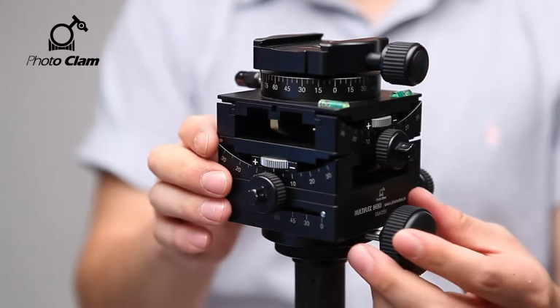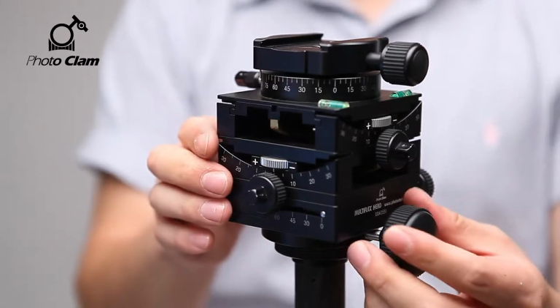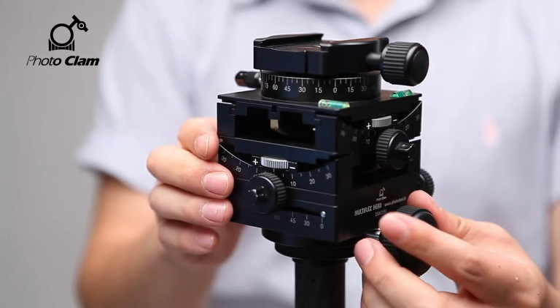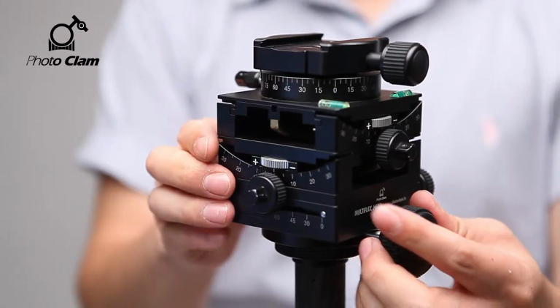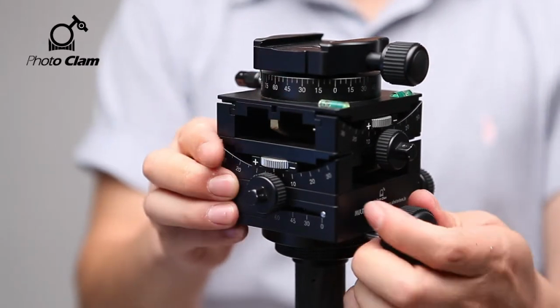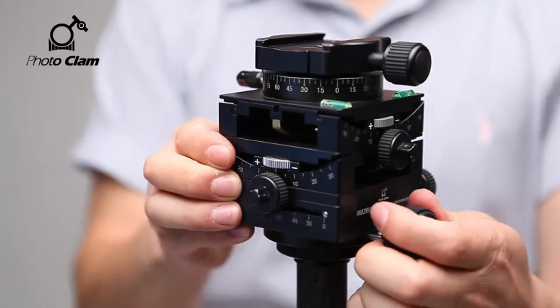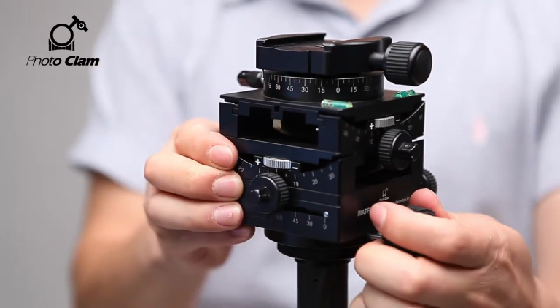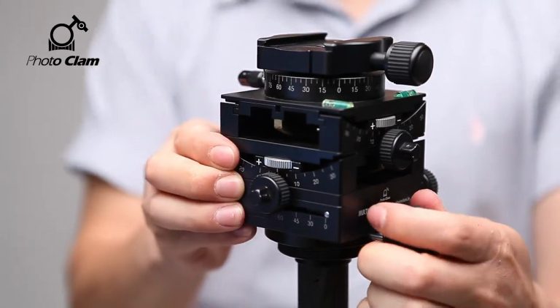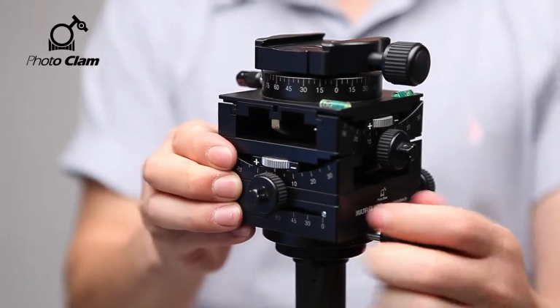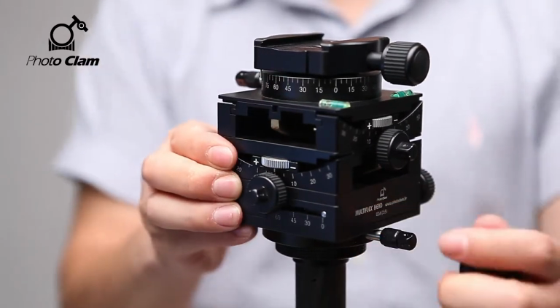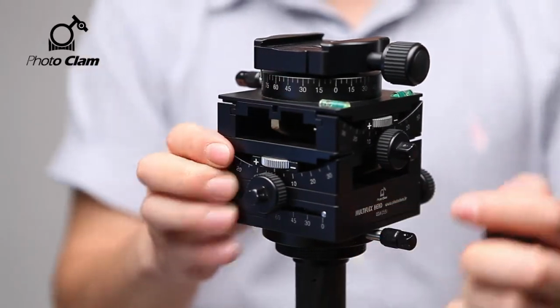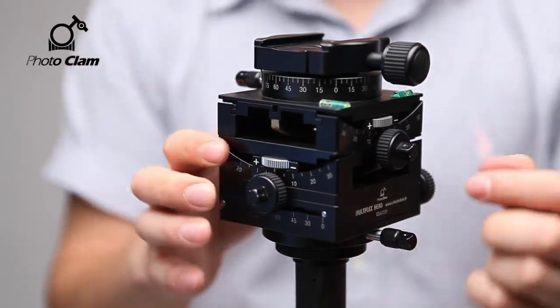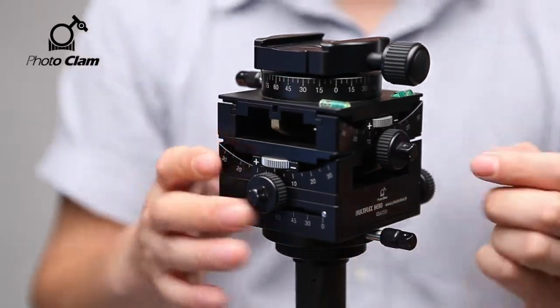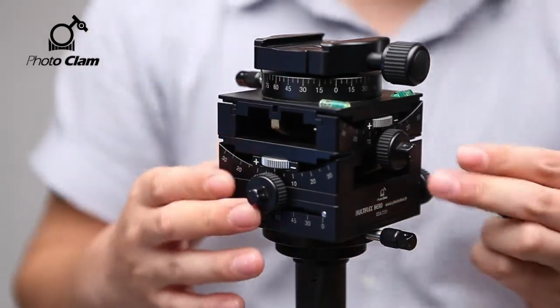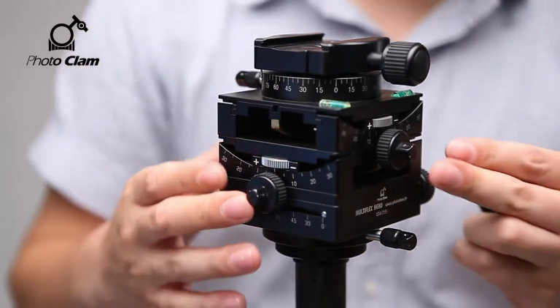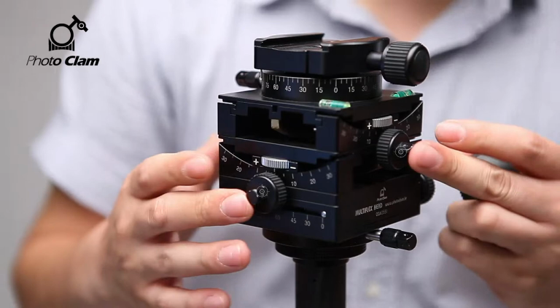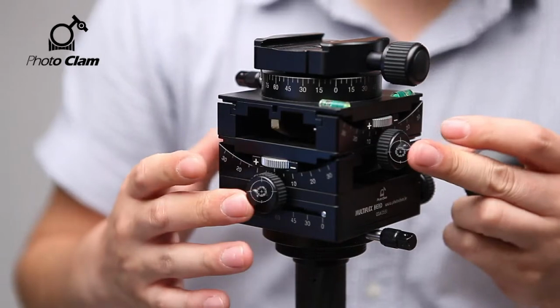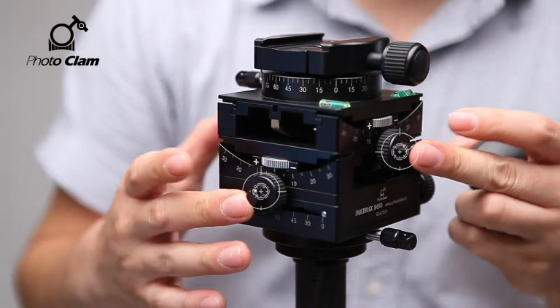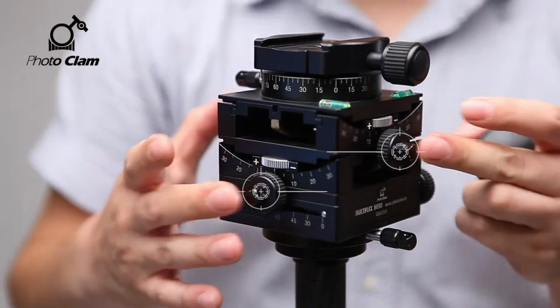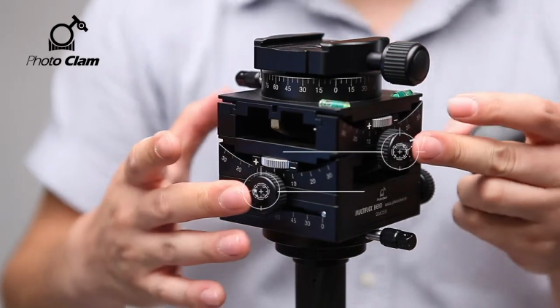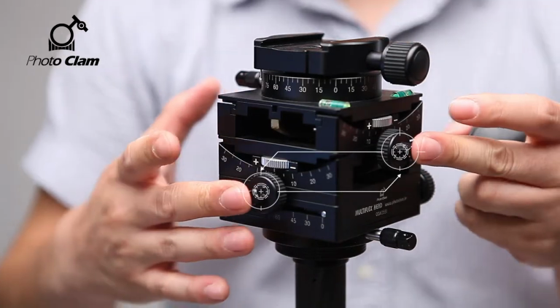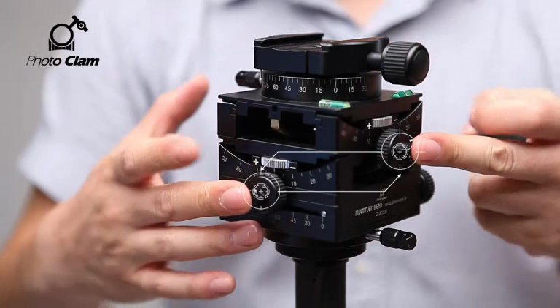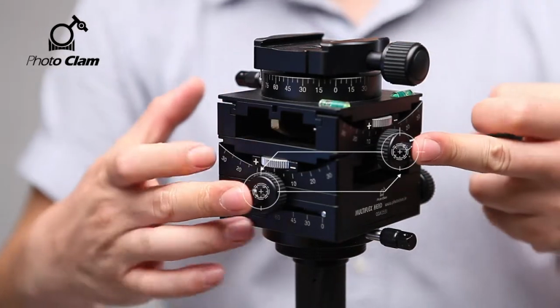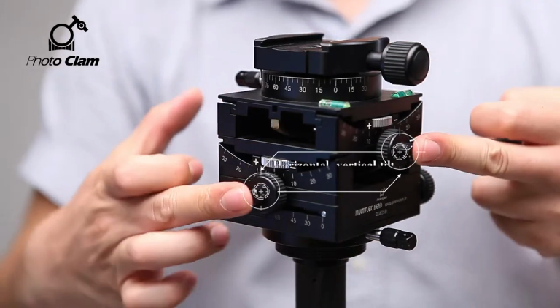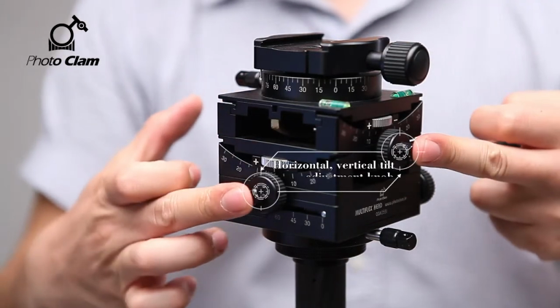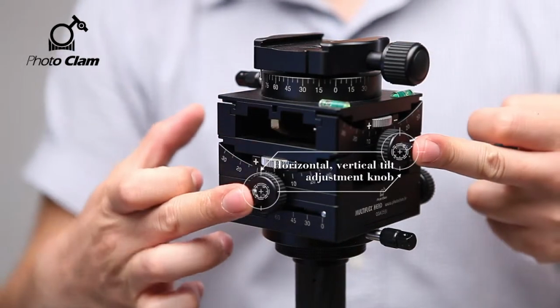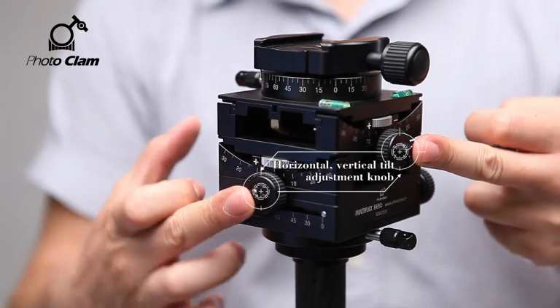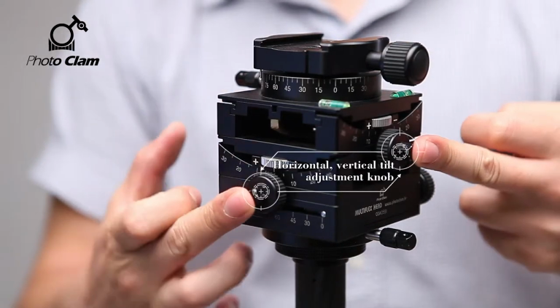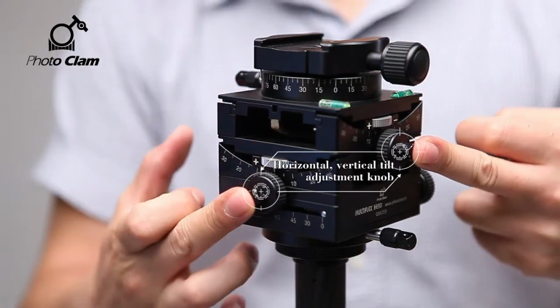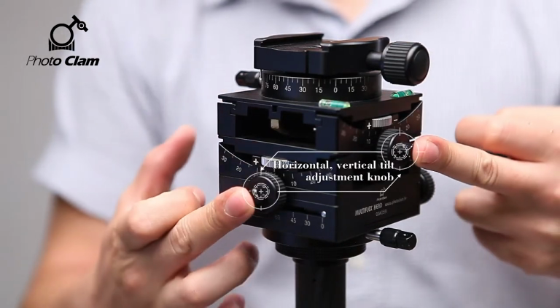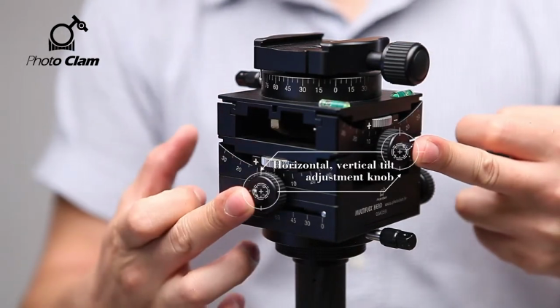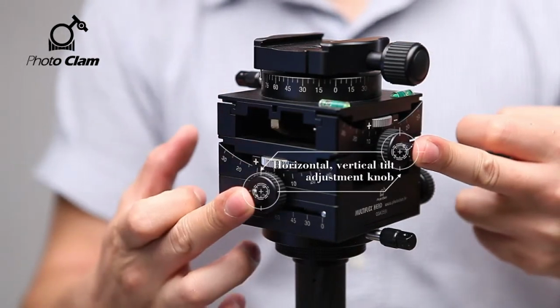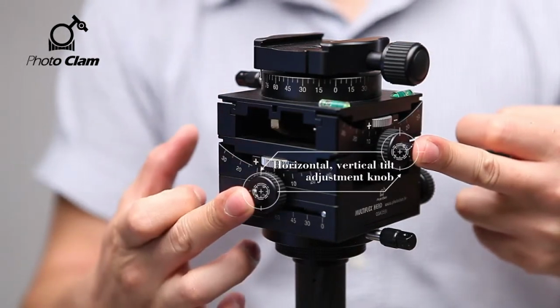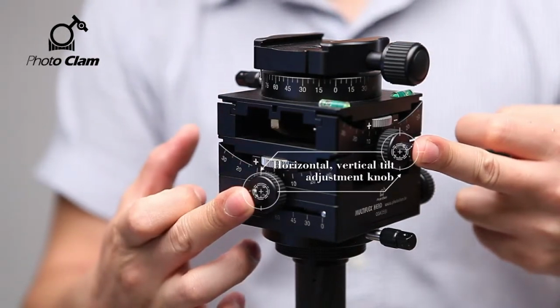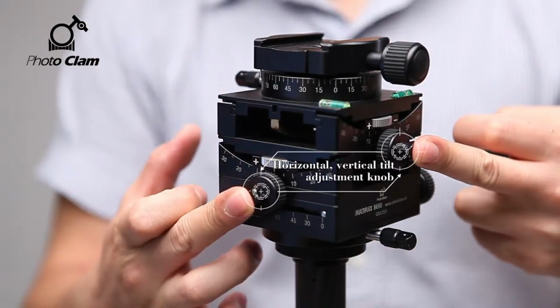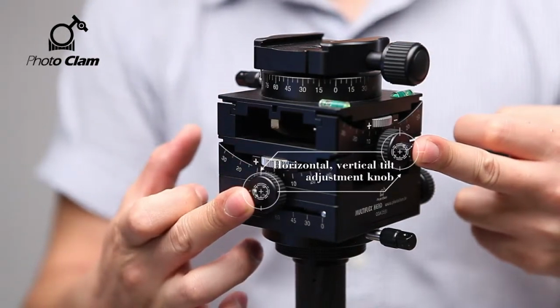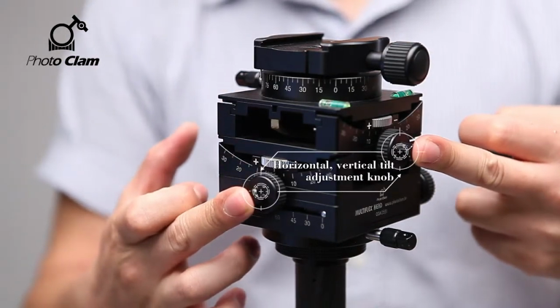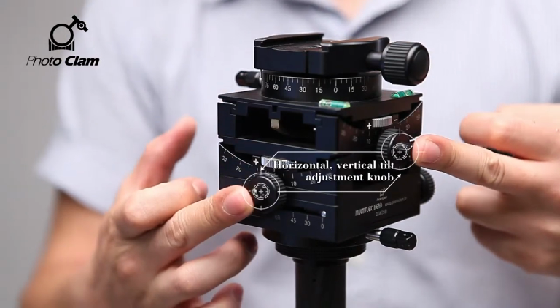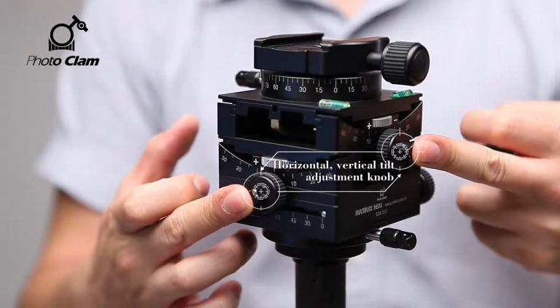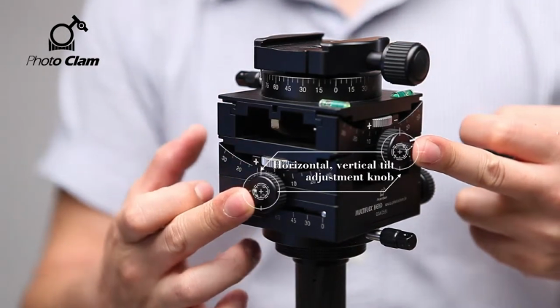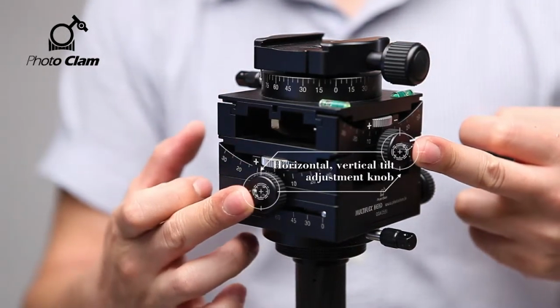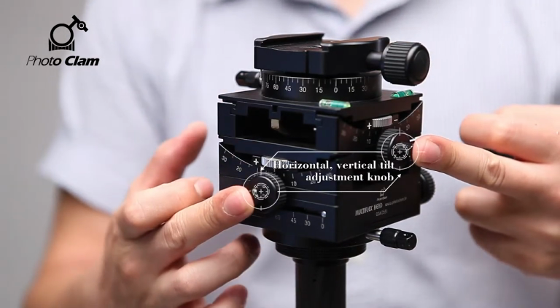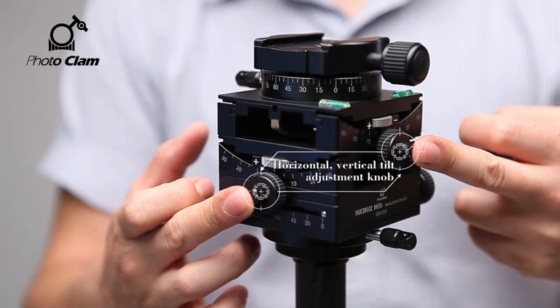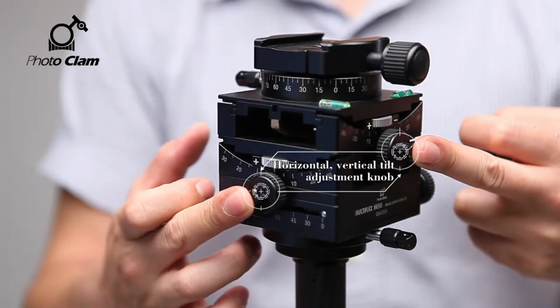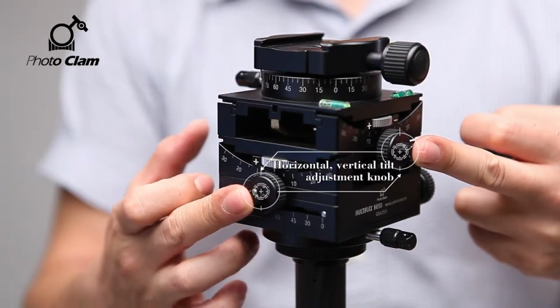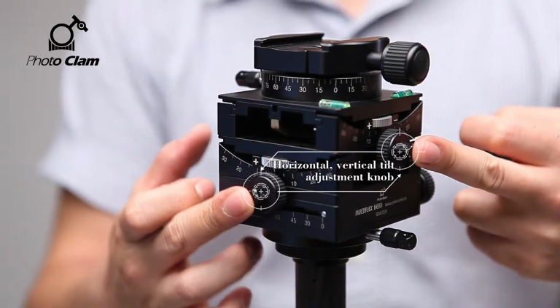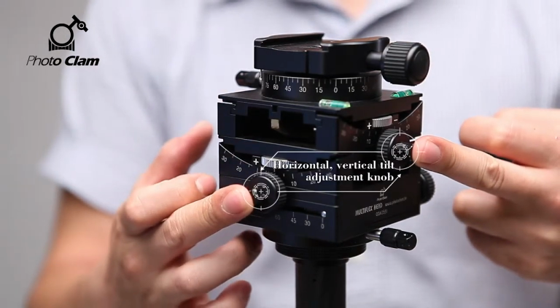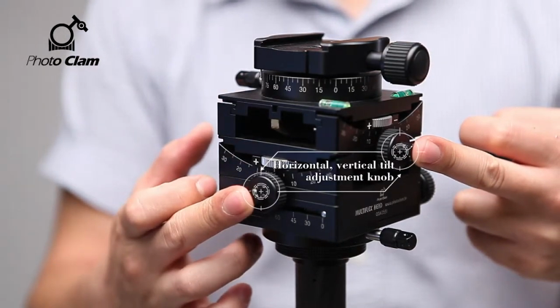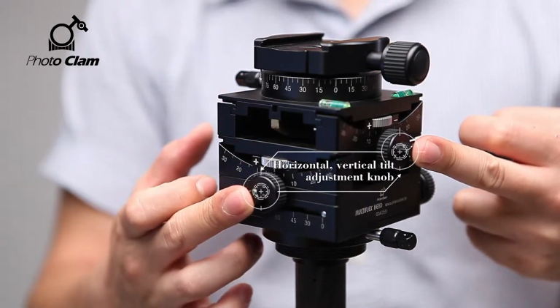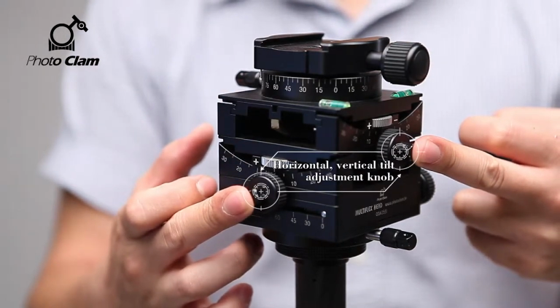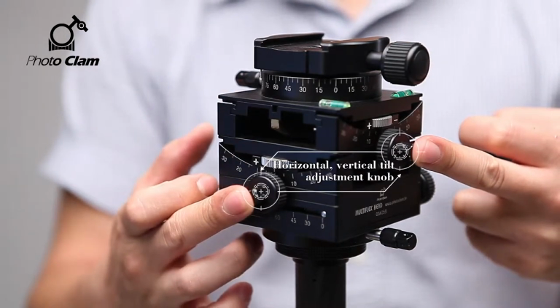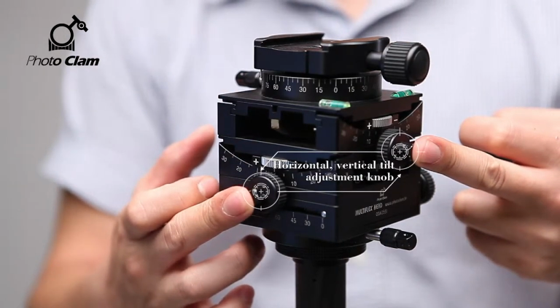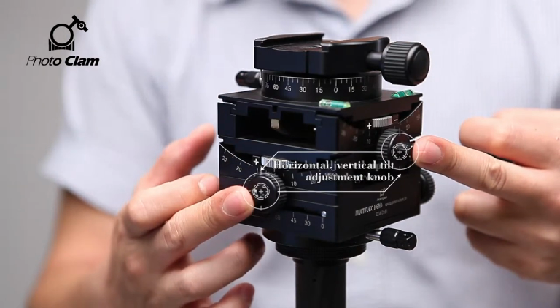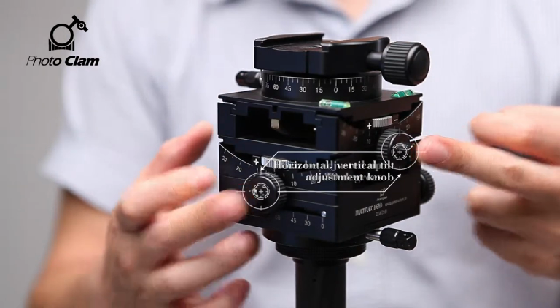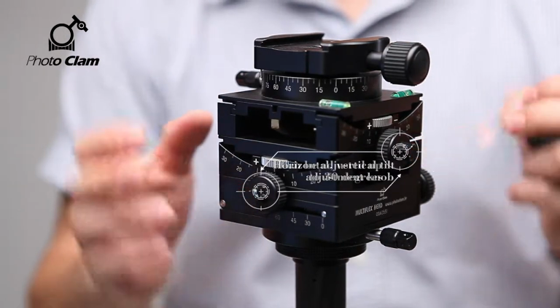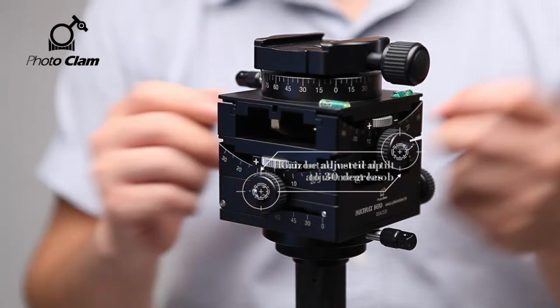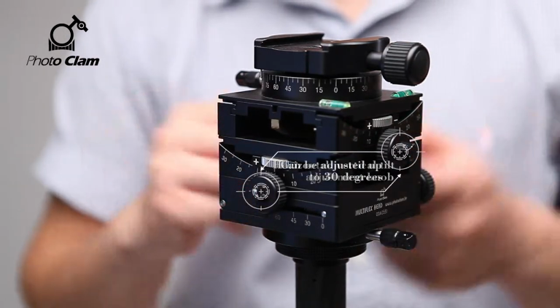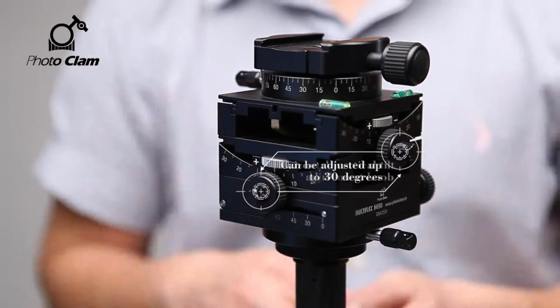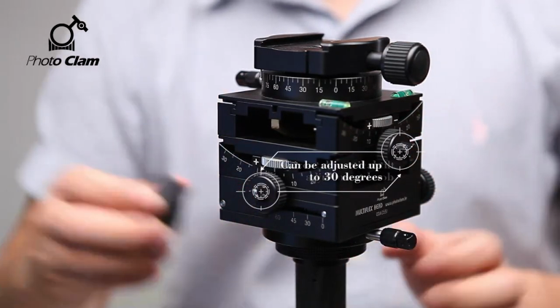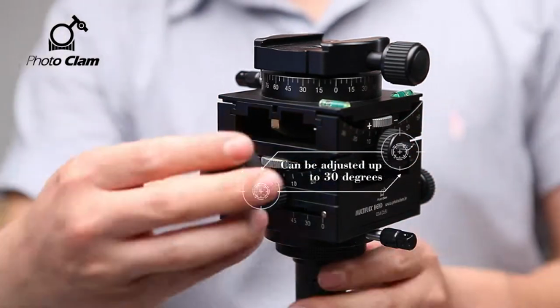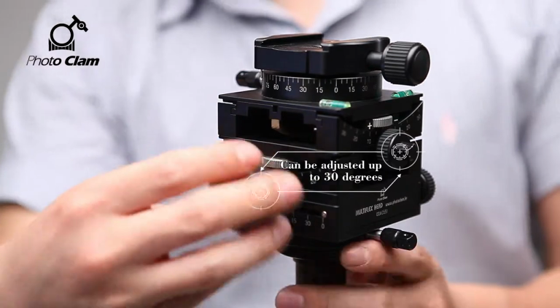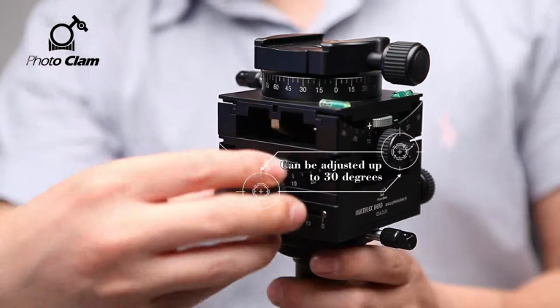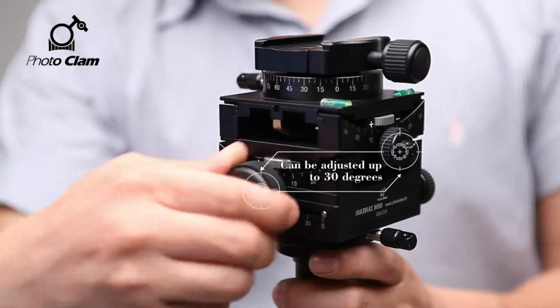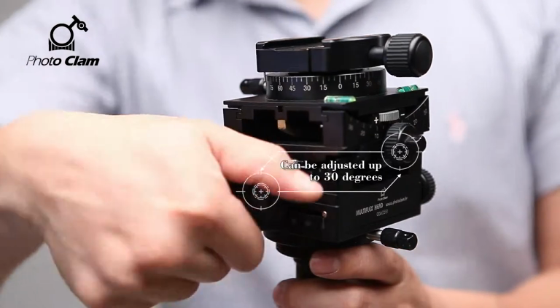The two knobs you see here are the horizontal and vertical tilt adjustment knobs. Each of them can be tilted to 30 degrees.